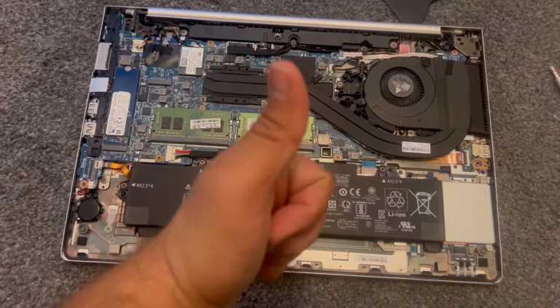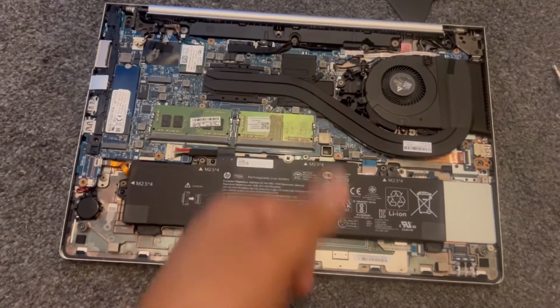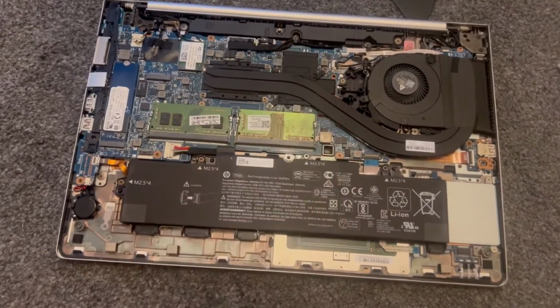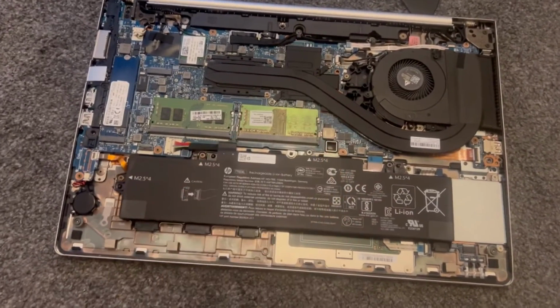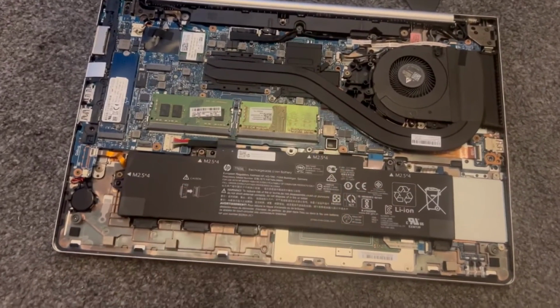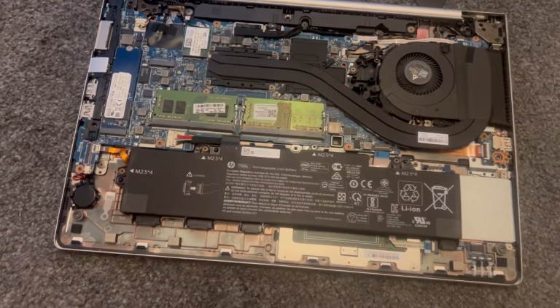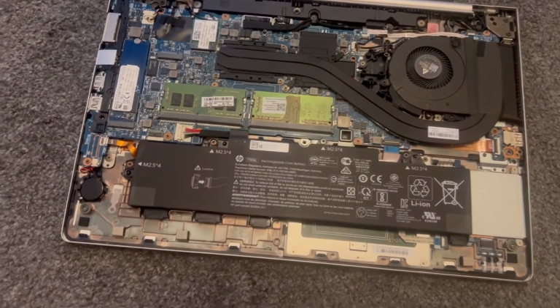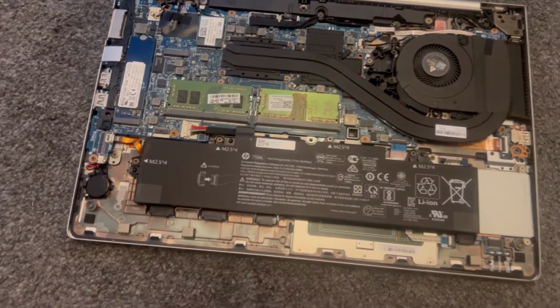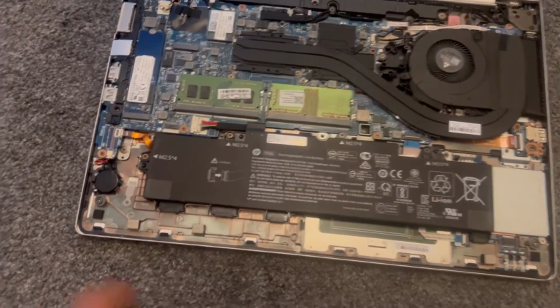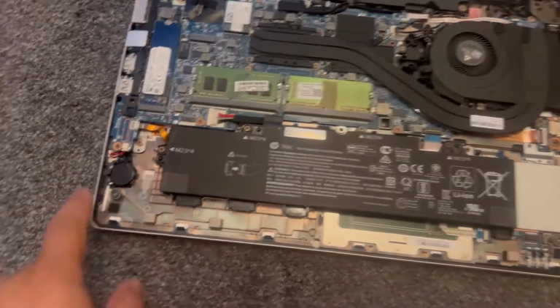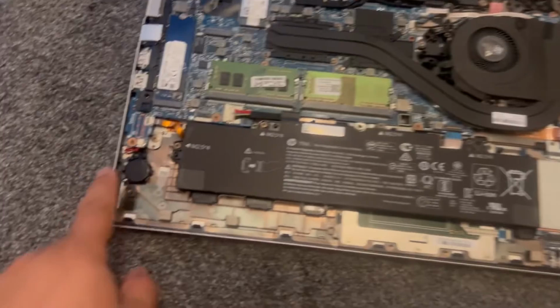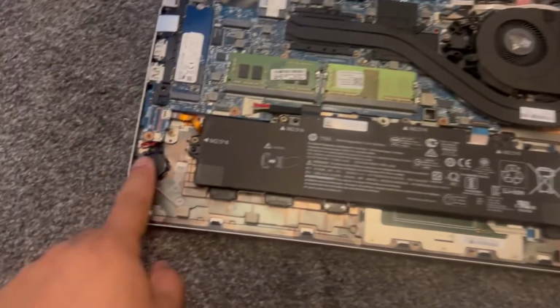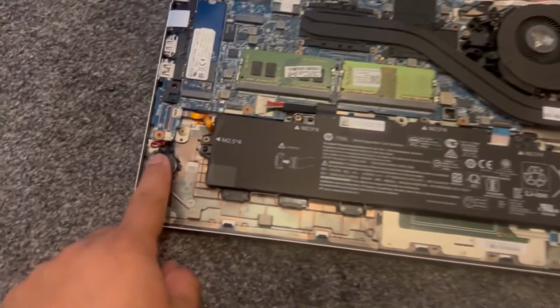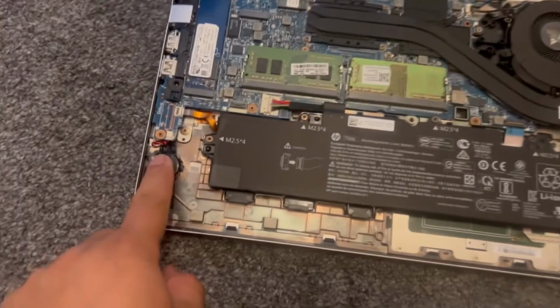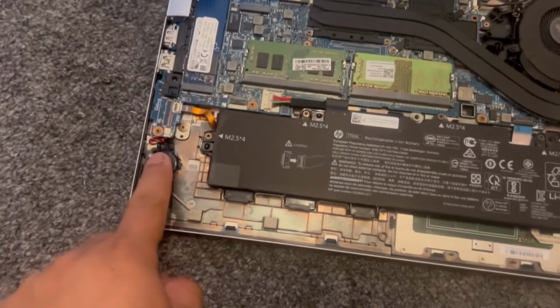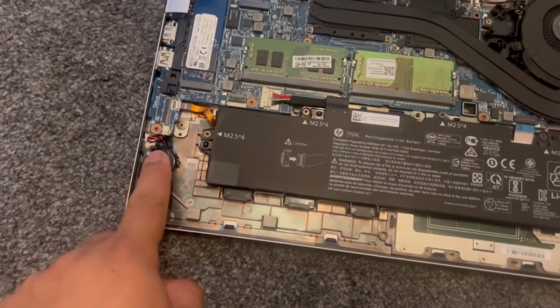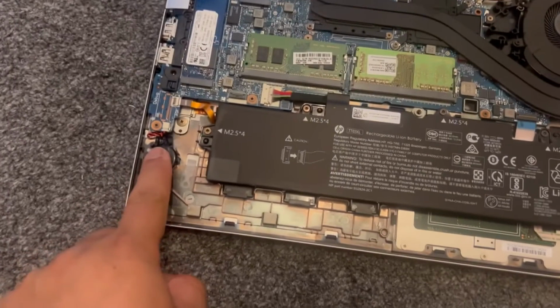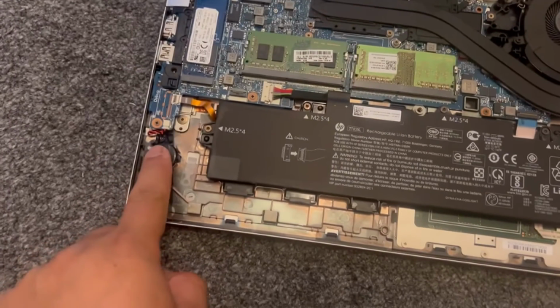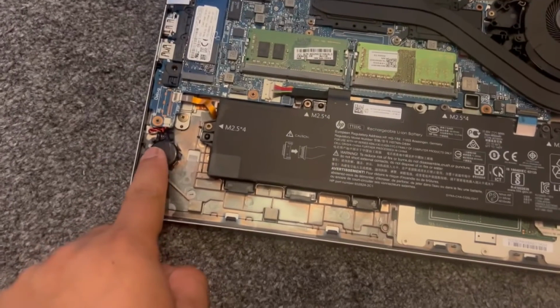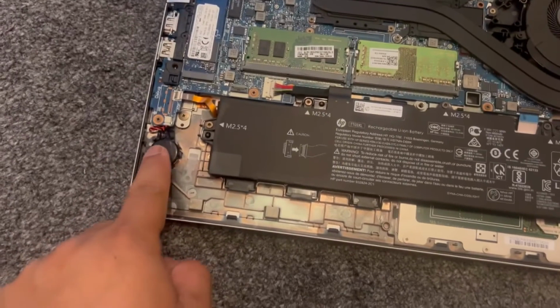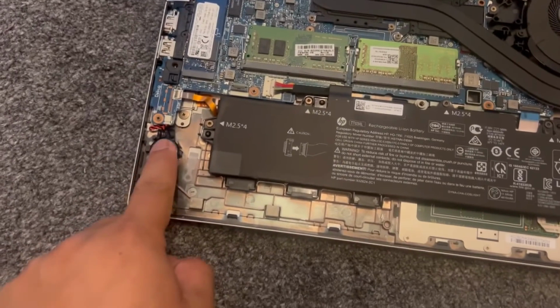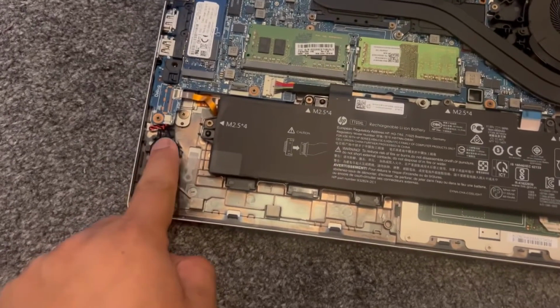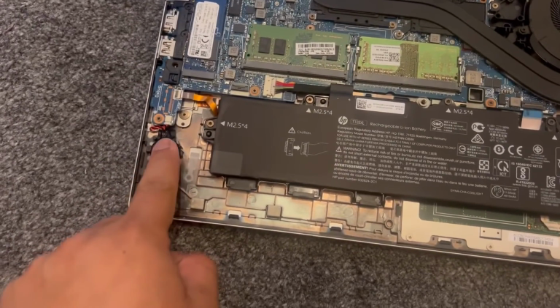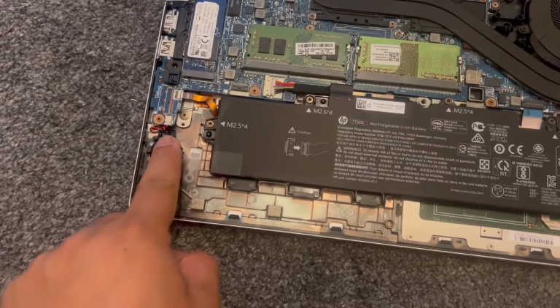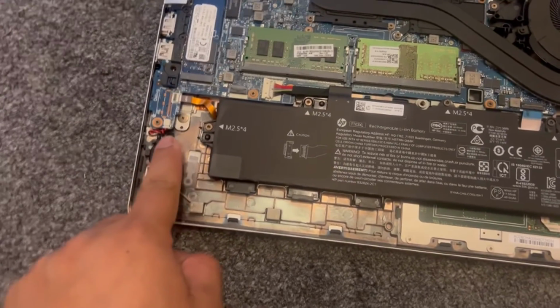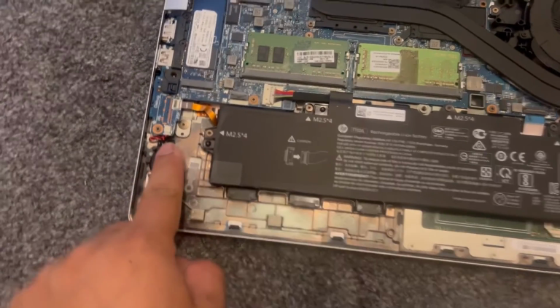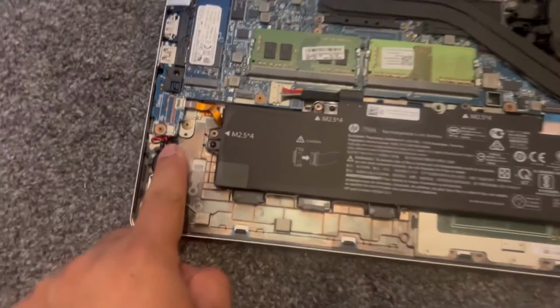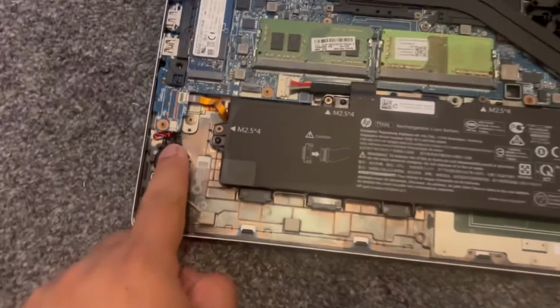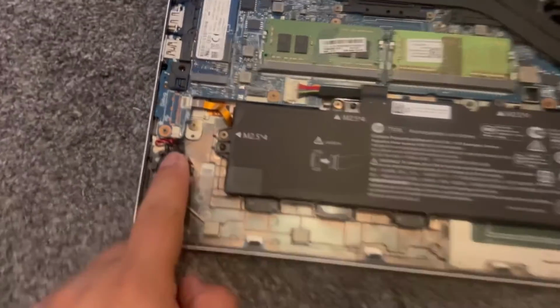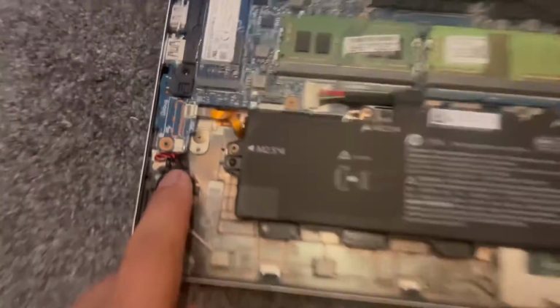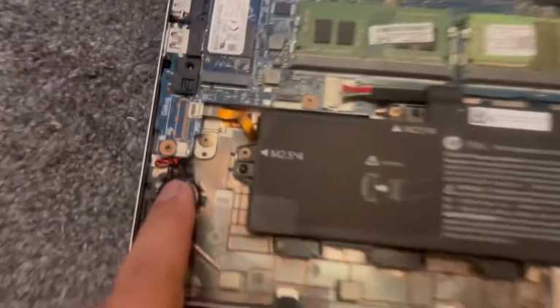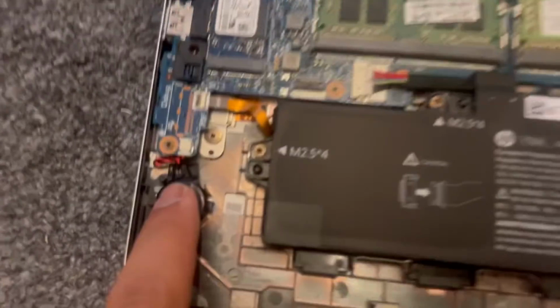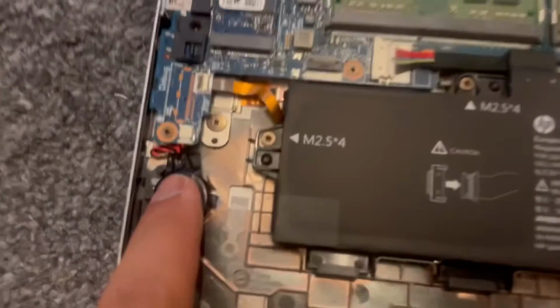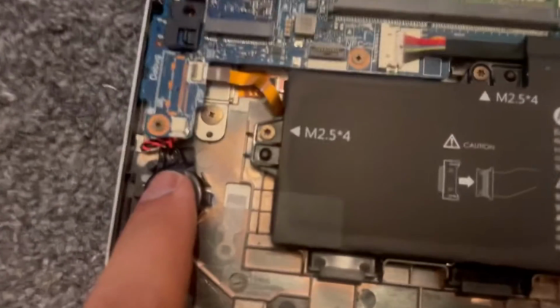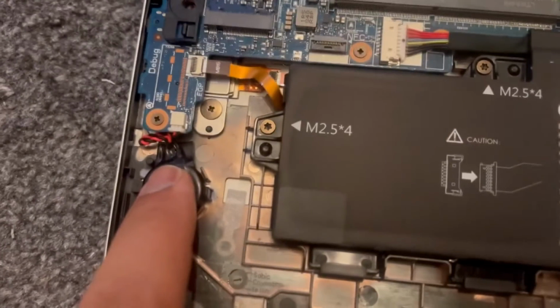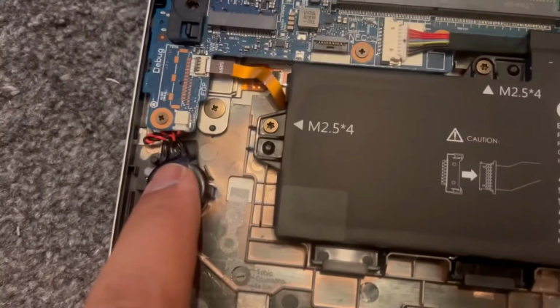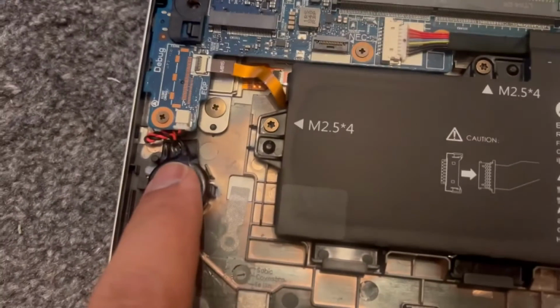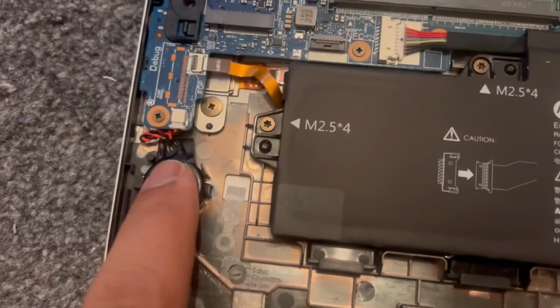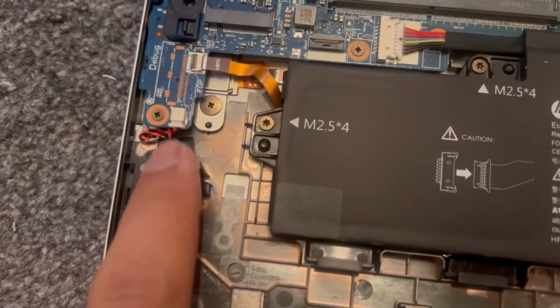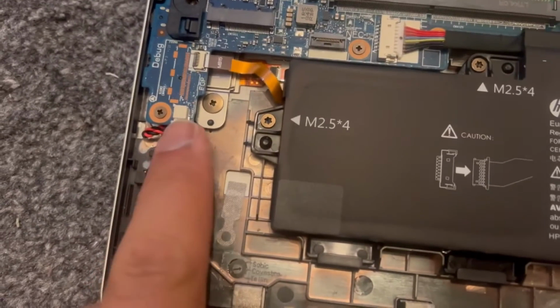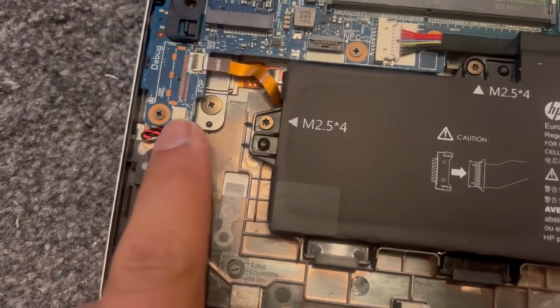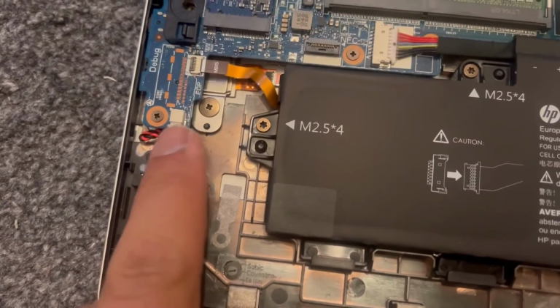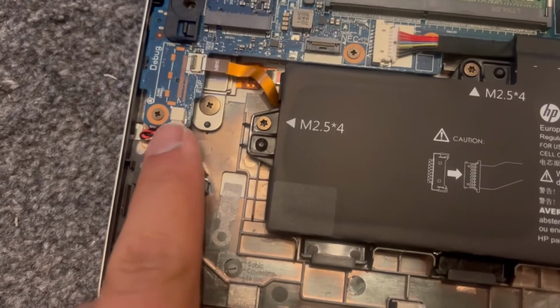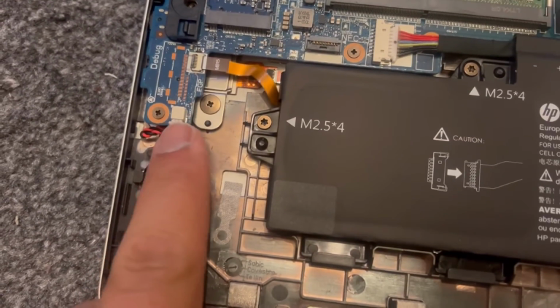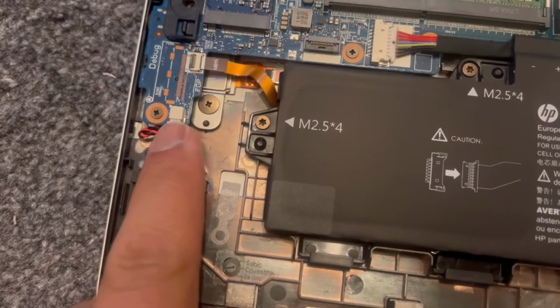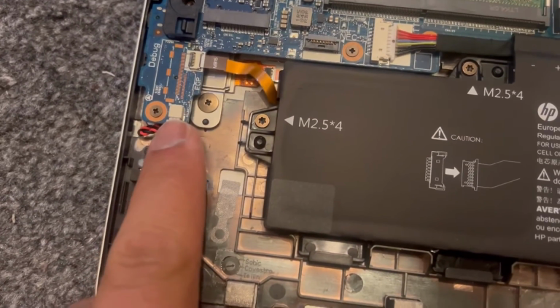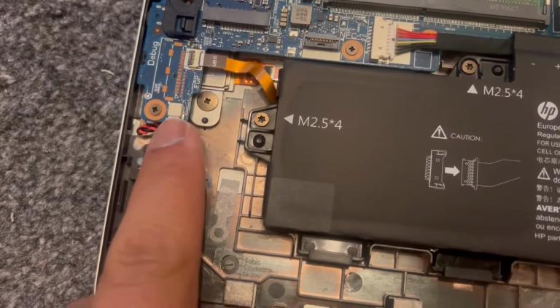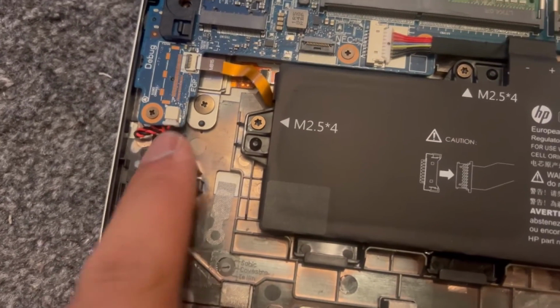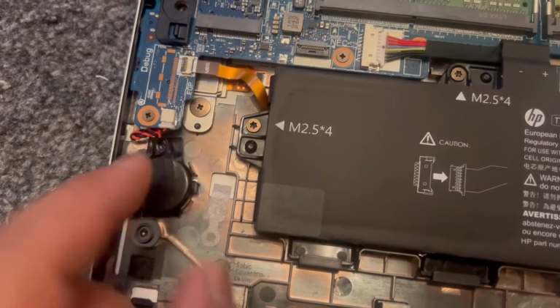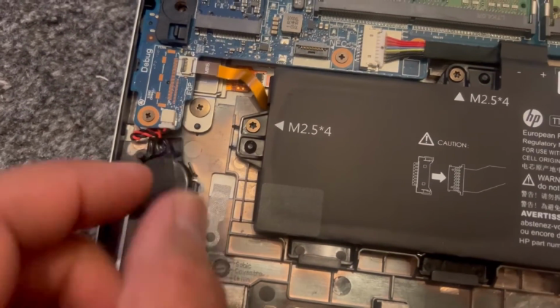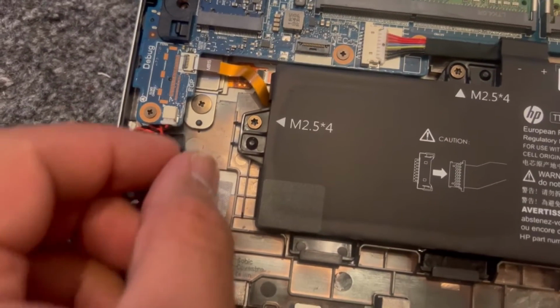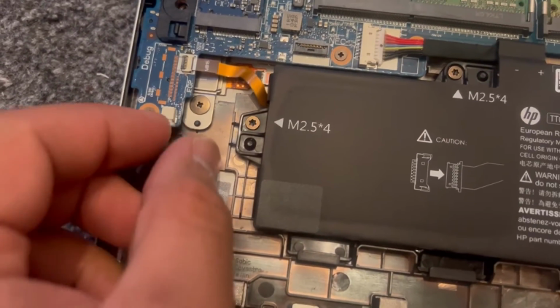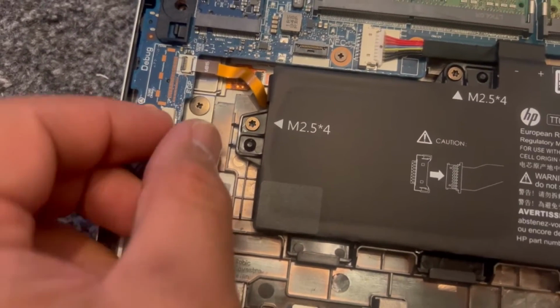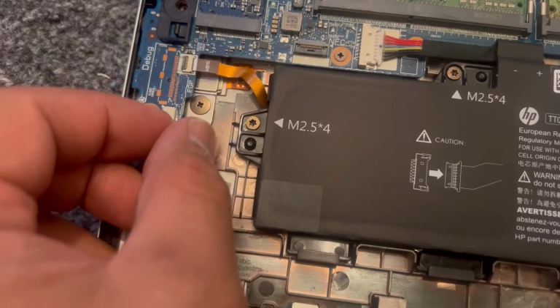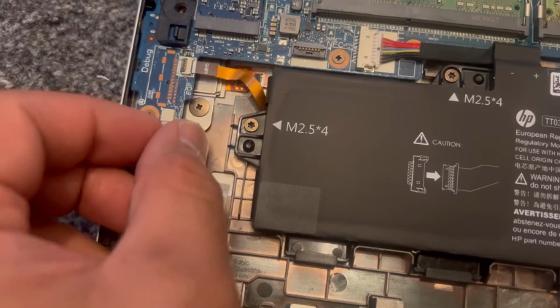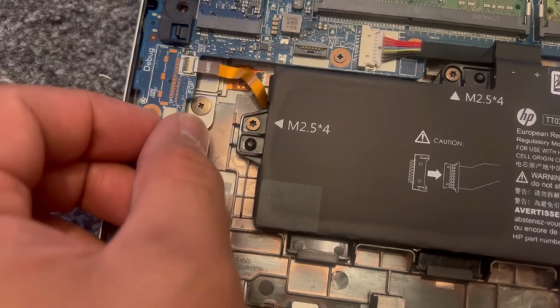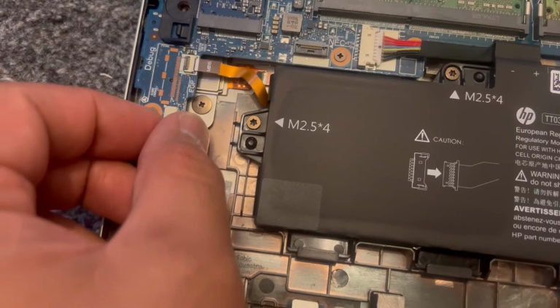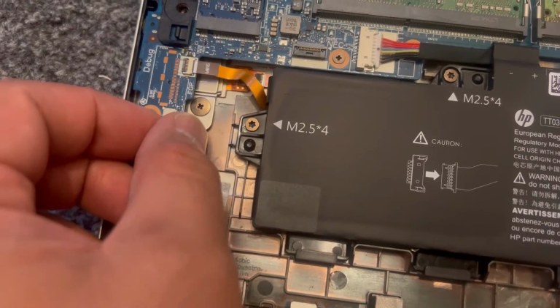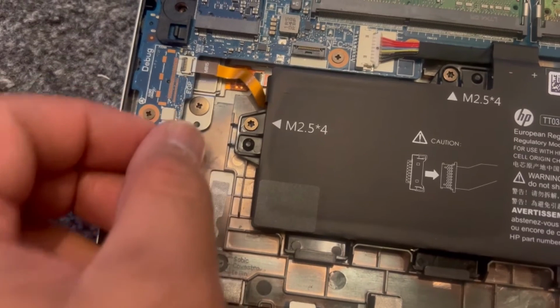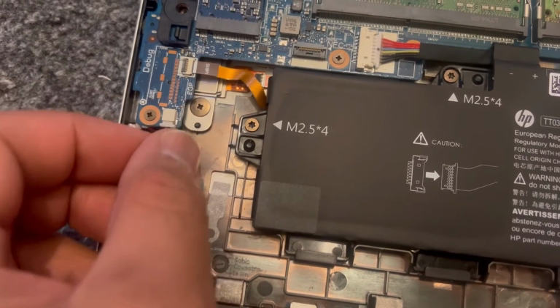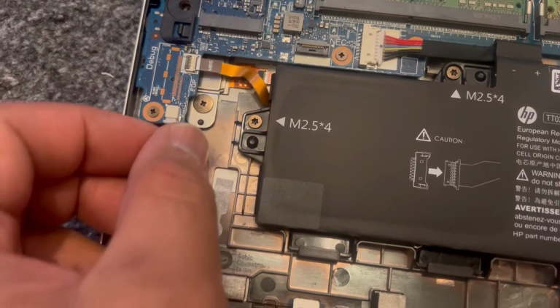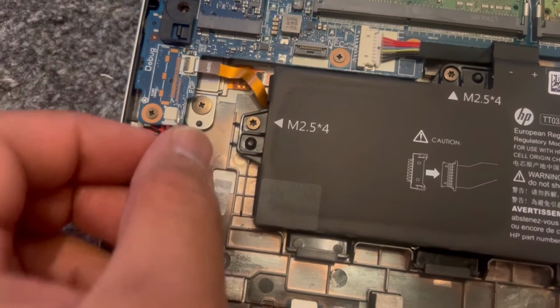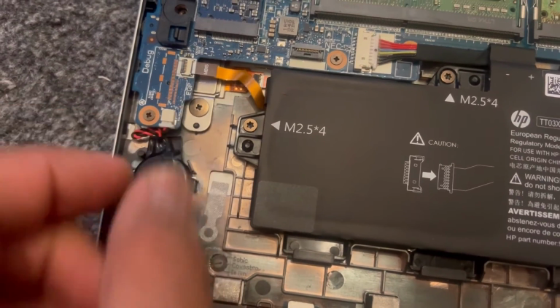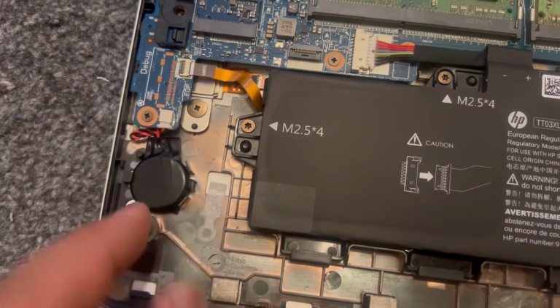To locate your CMOS battery, it's here. If you want to reset it or replace it, you just pull it out from here, just like this.